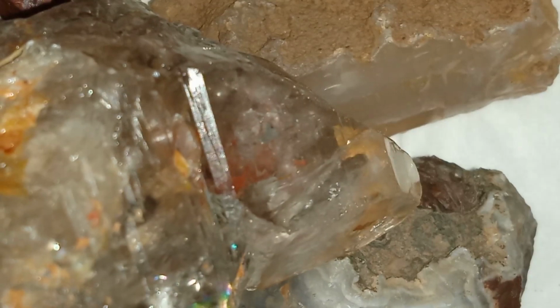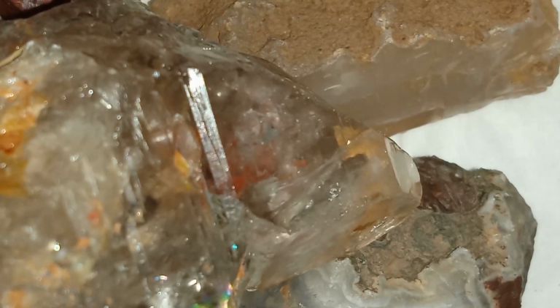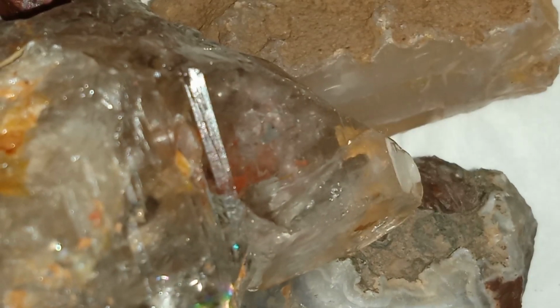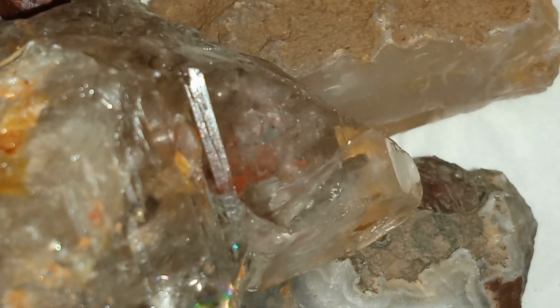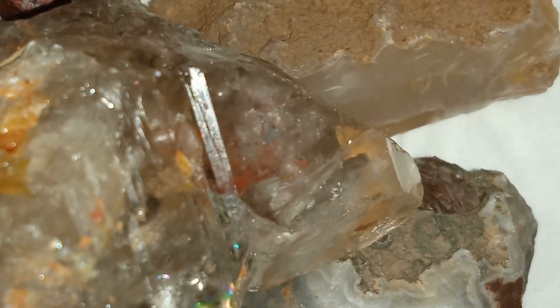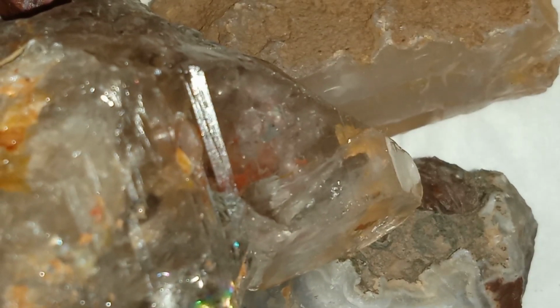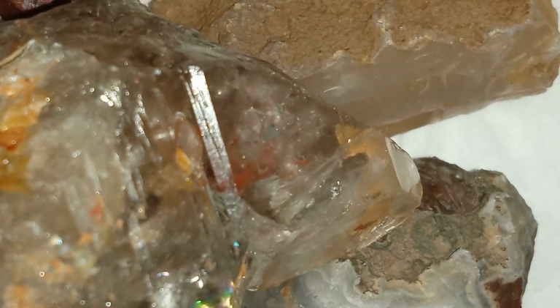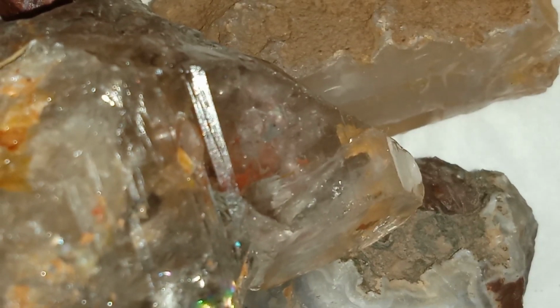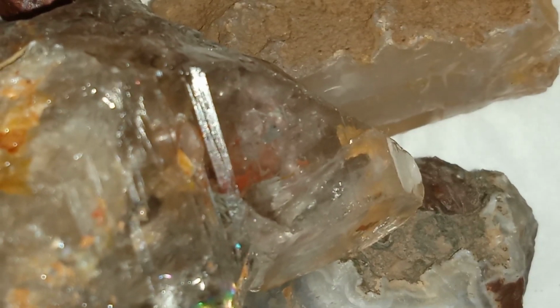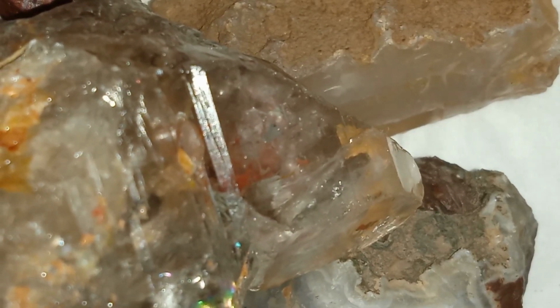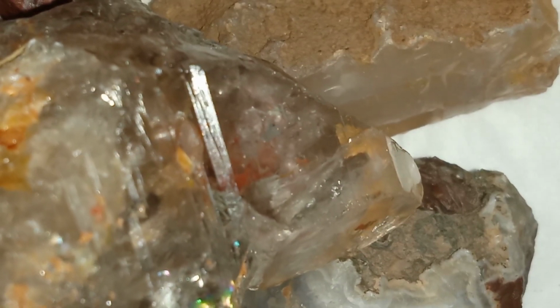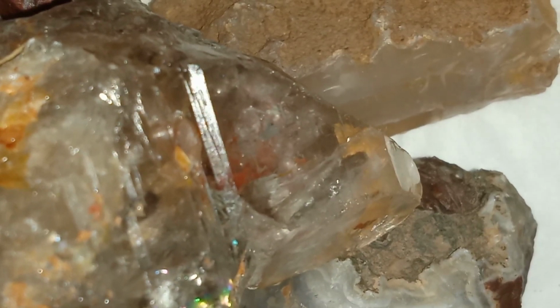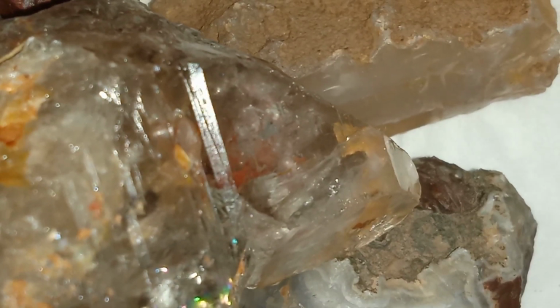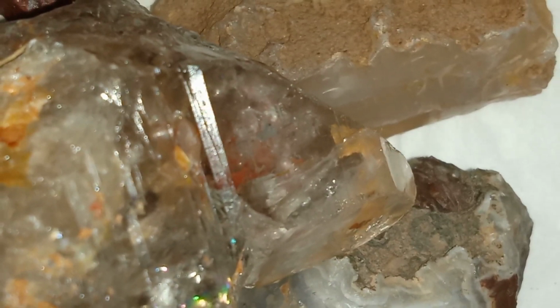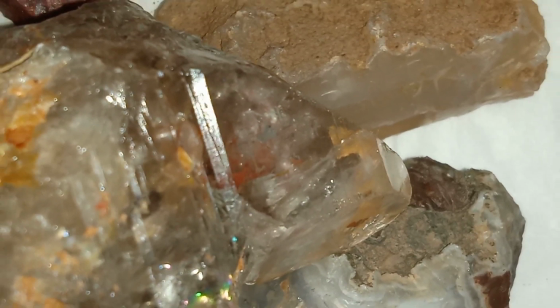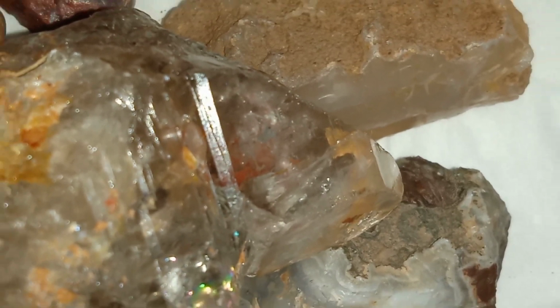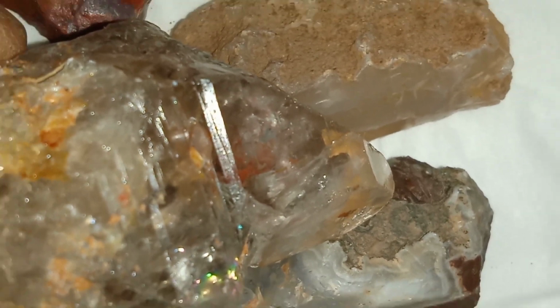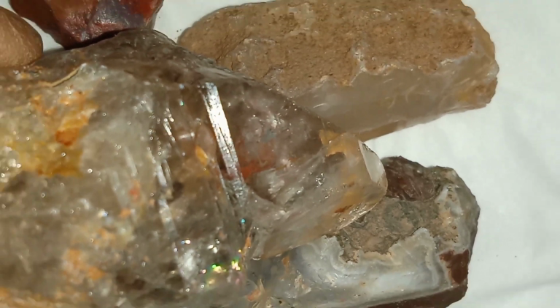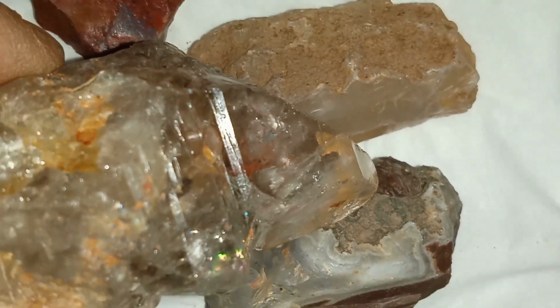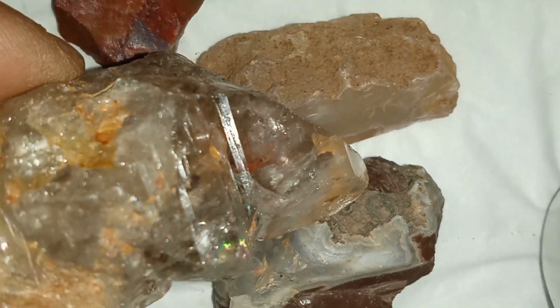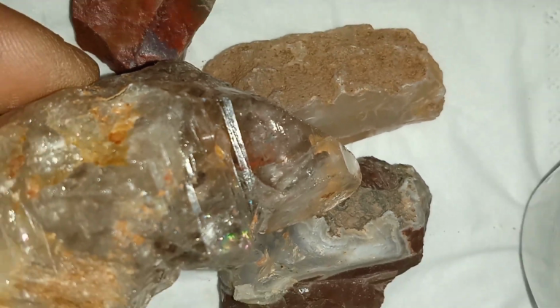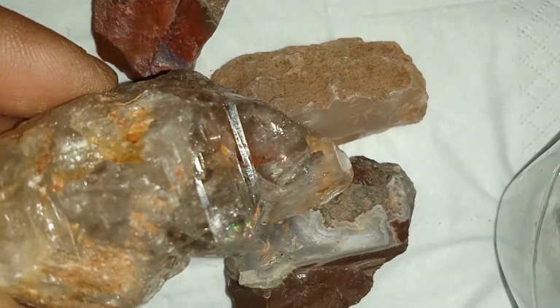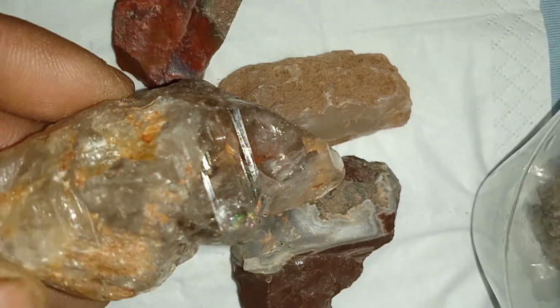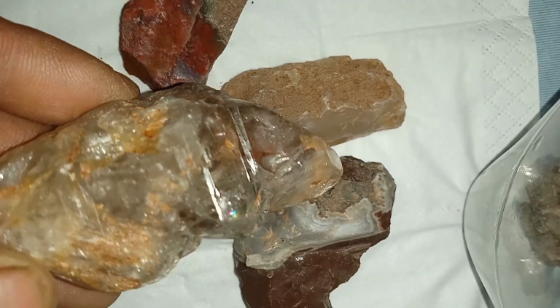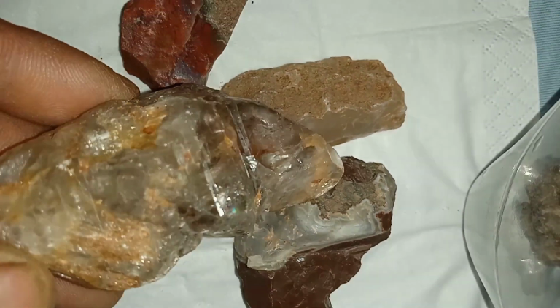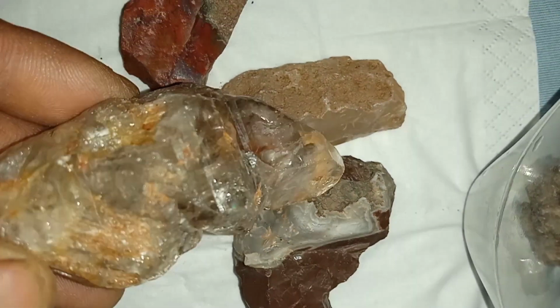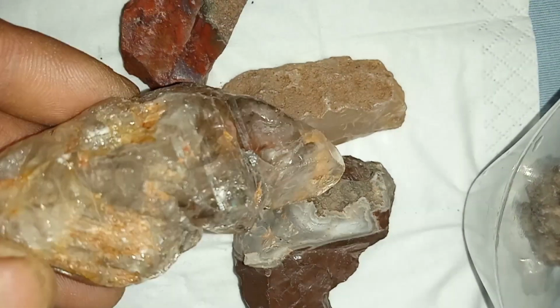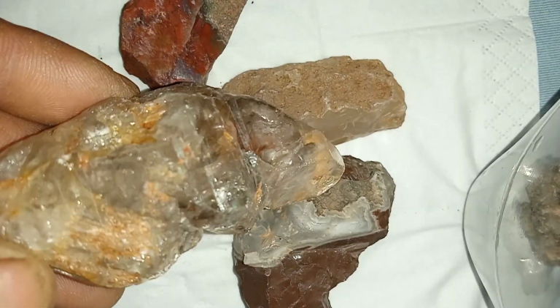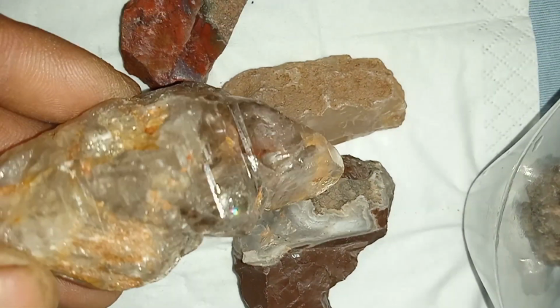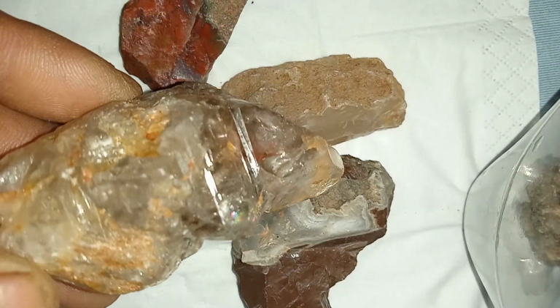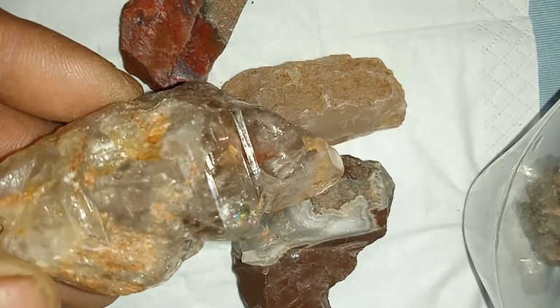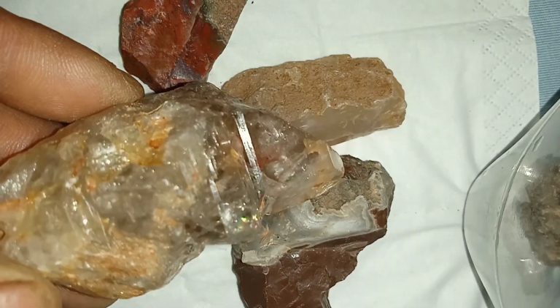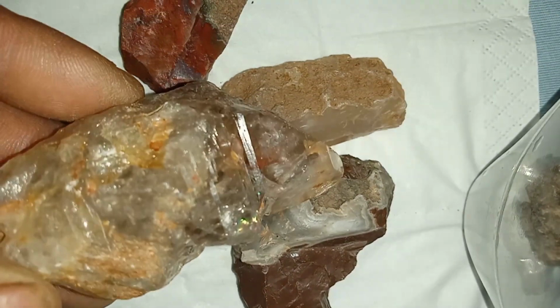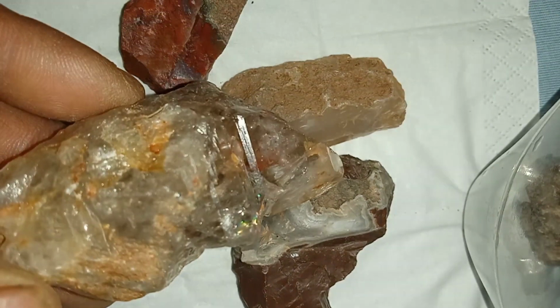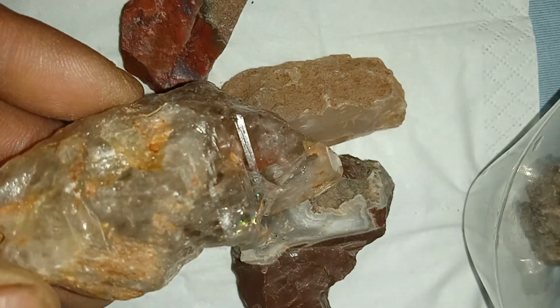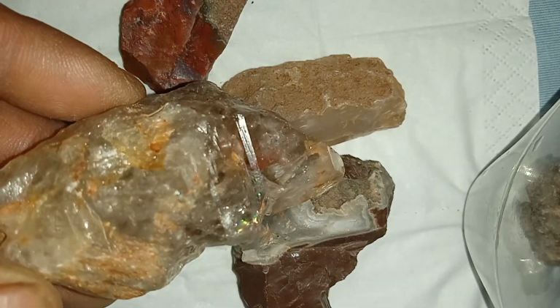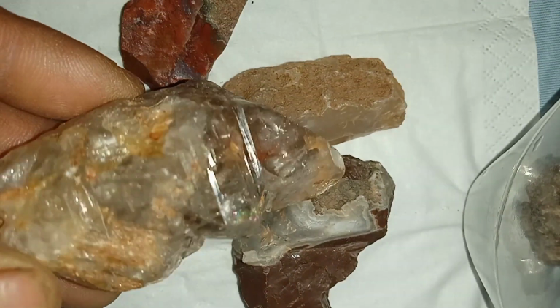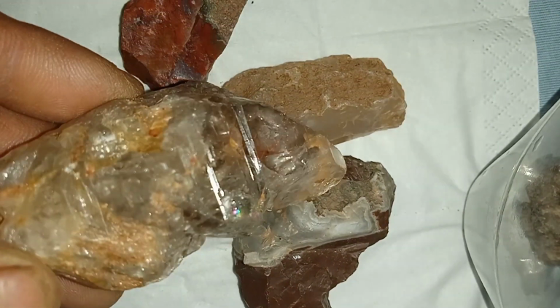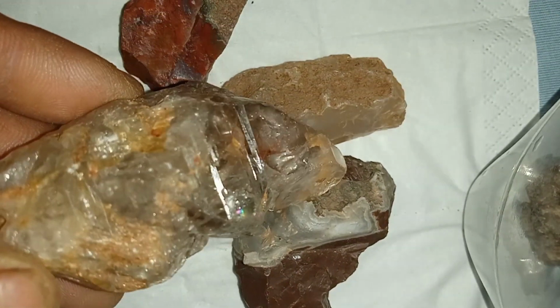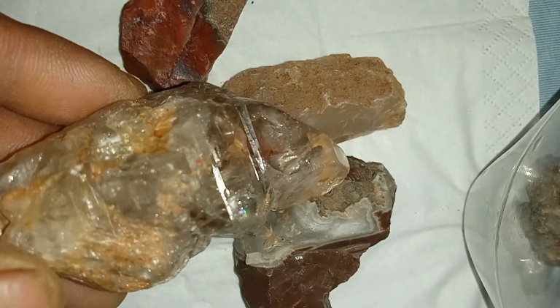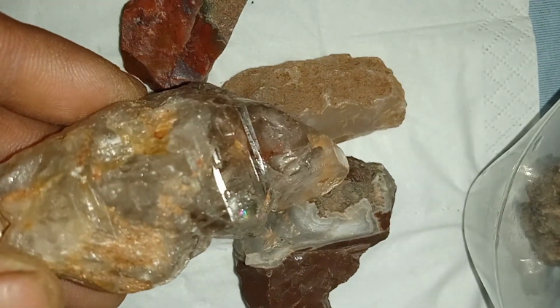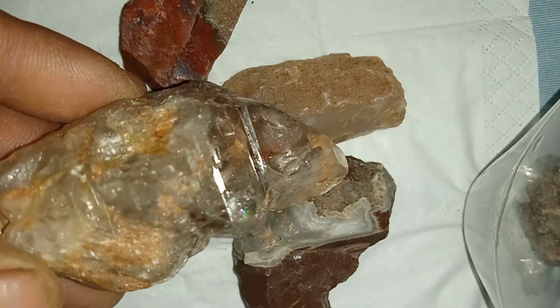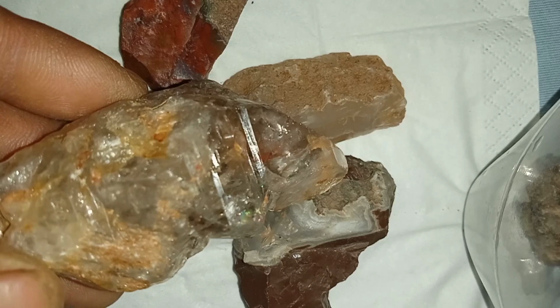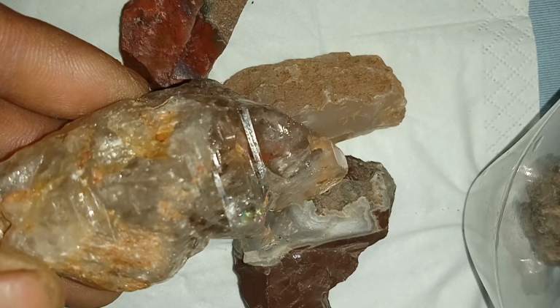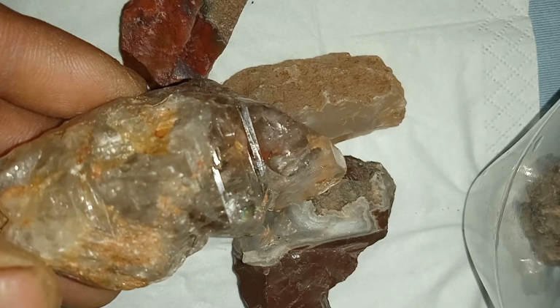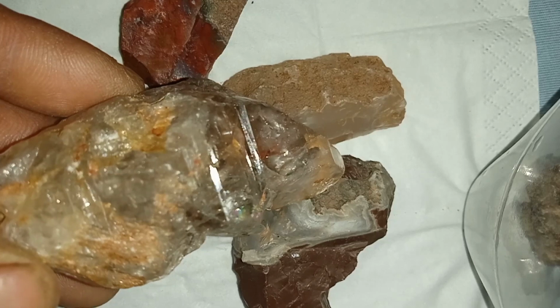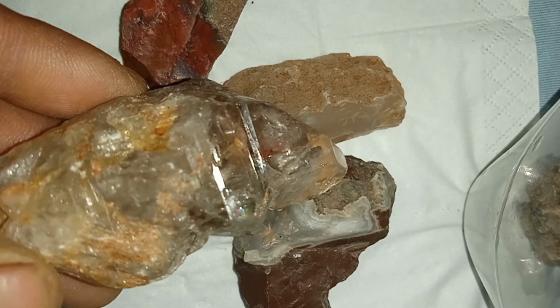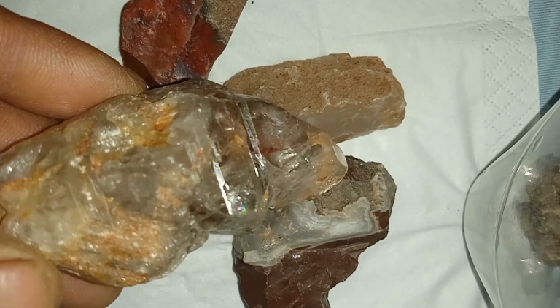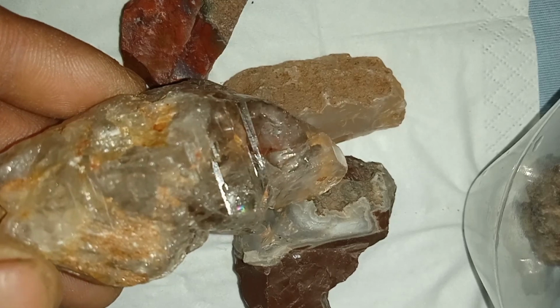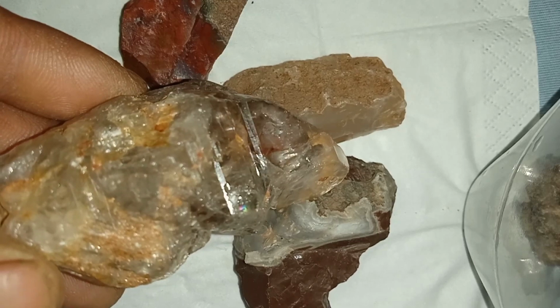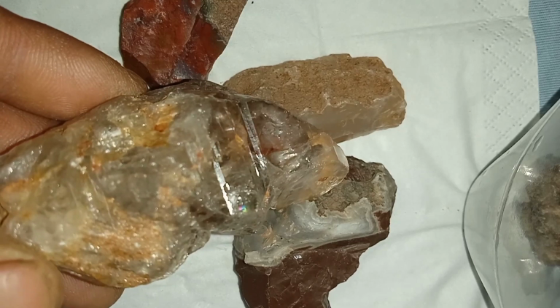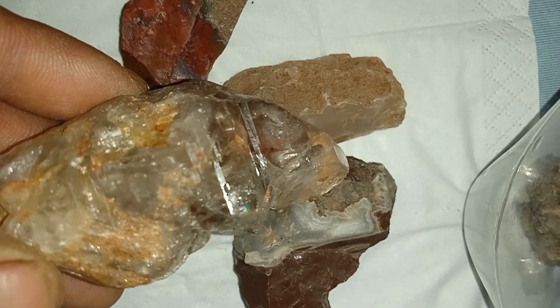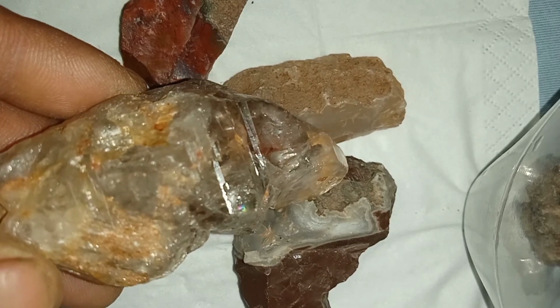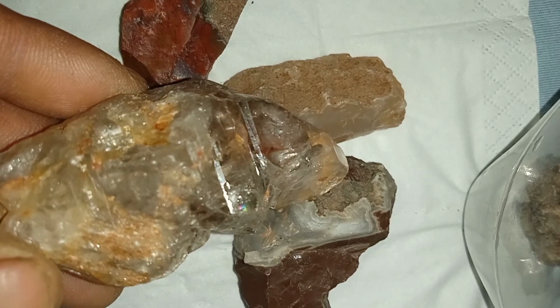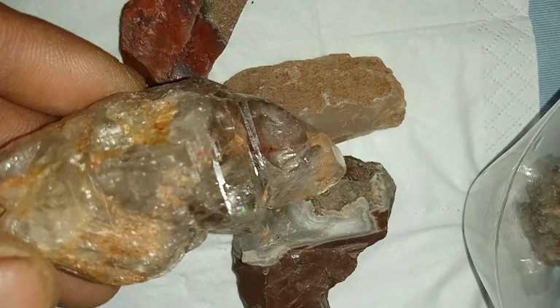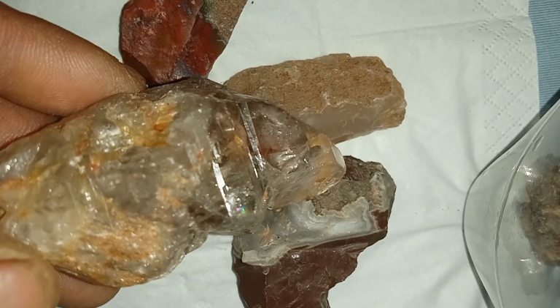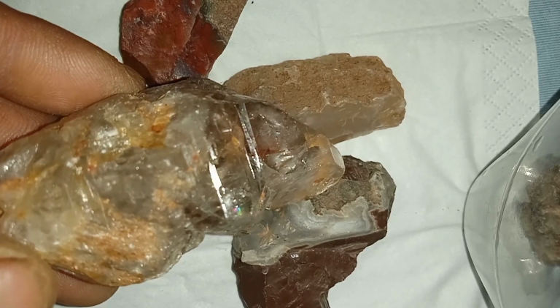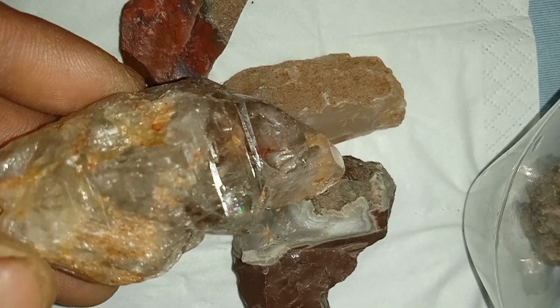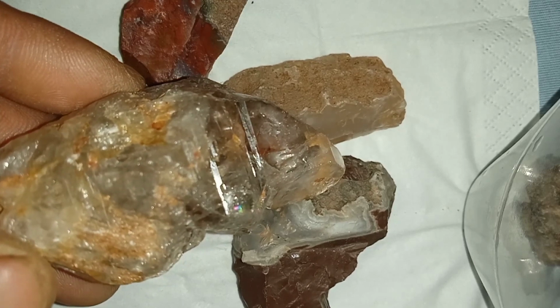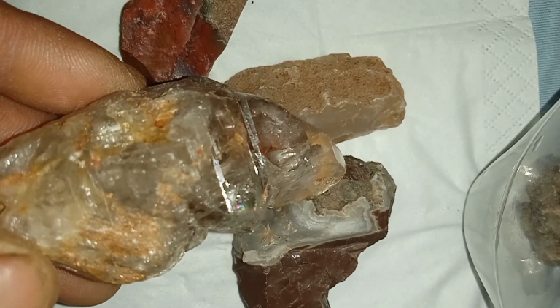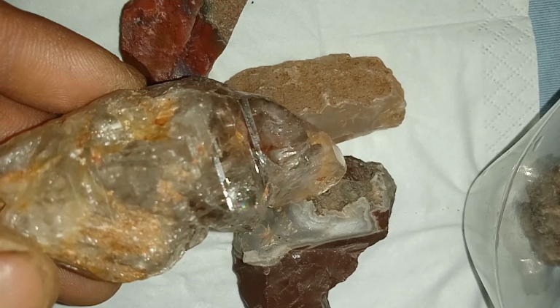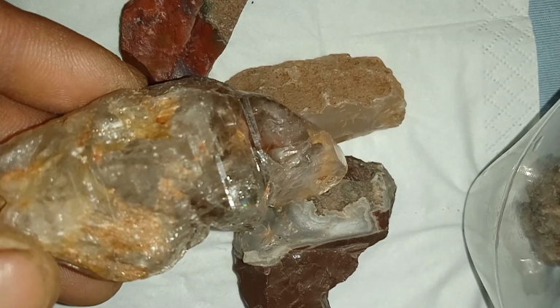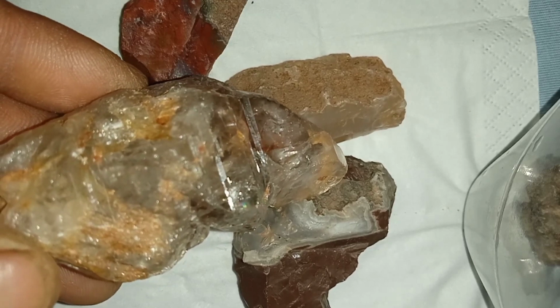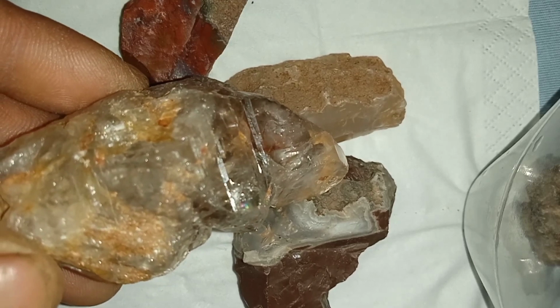Pay attention to places with dark, heavy minerals such as magnetite, garnet, and olivine, because diamonds often travel with these indicator minerals.